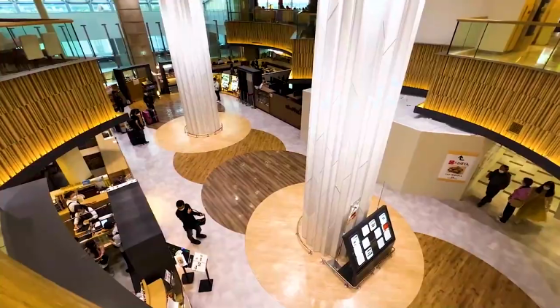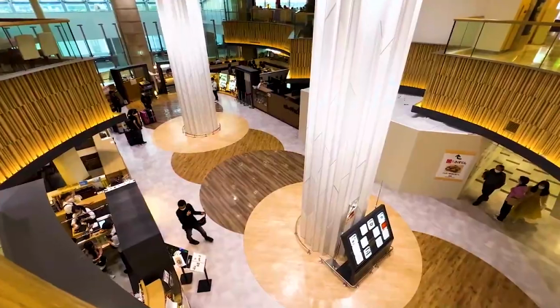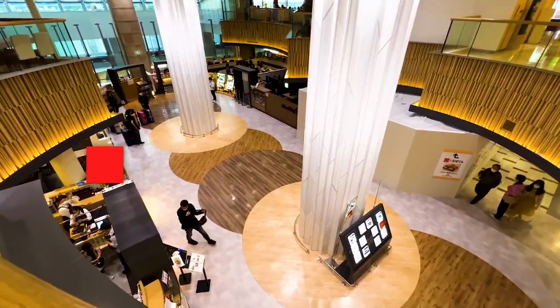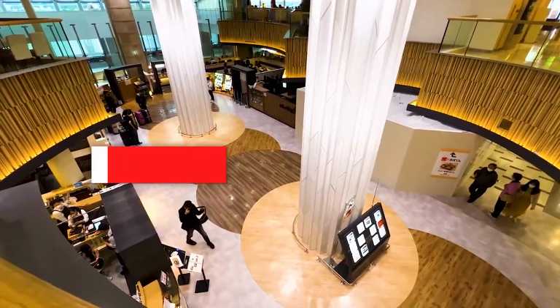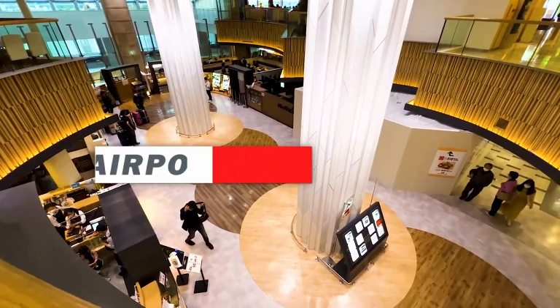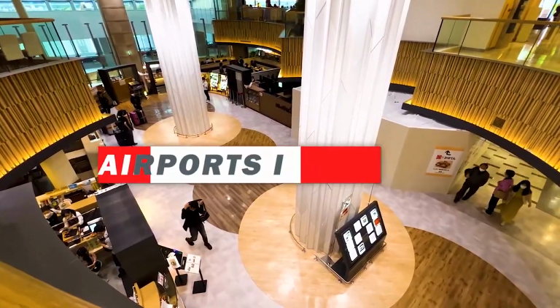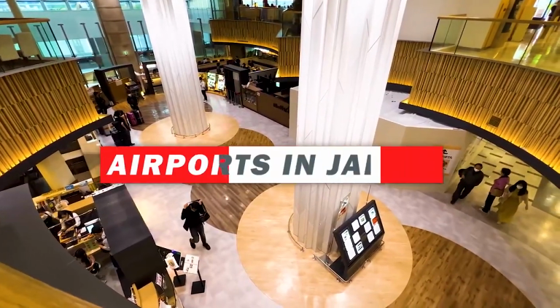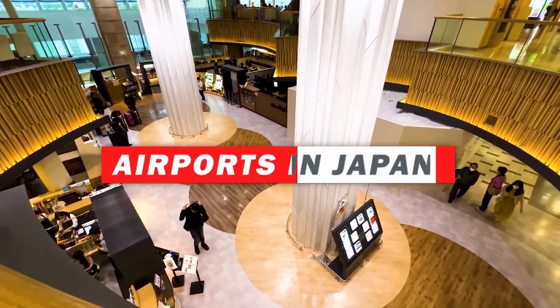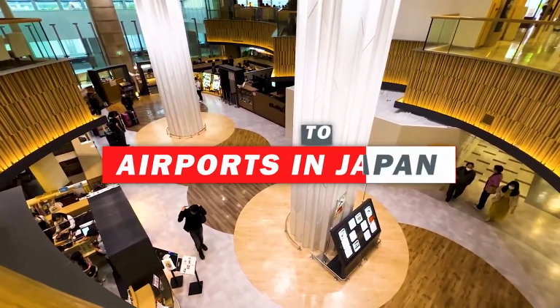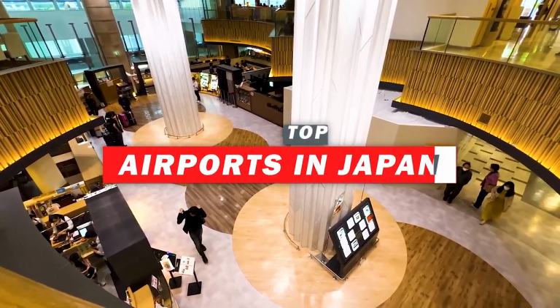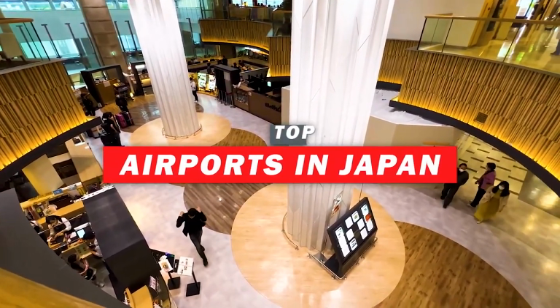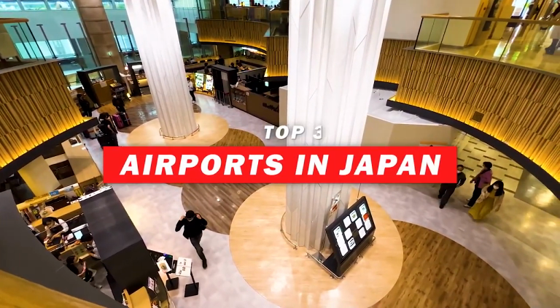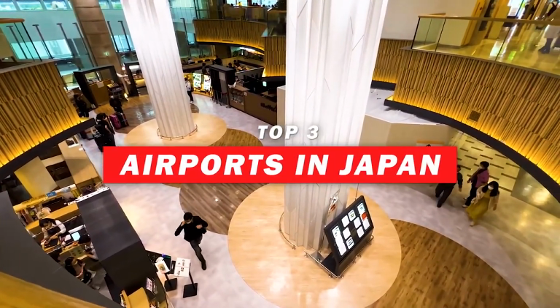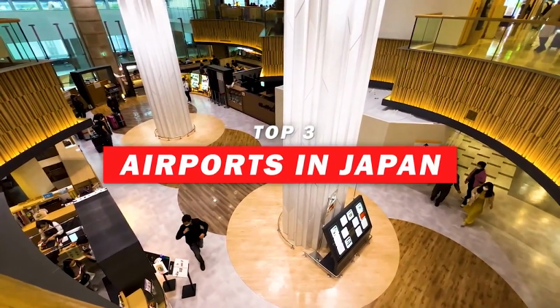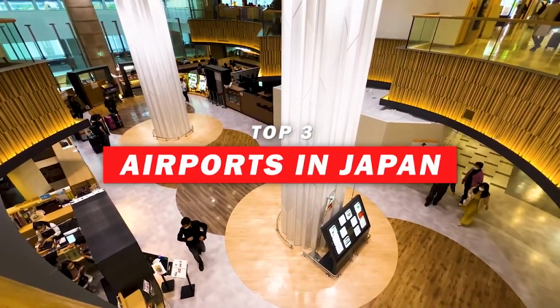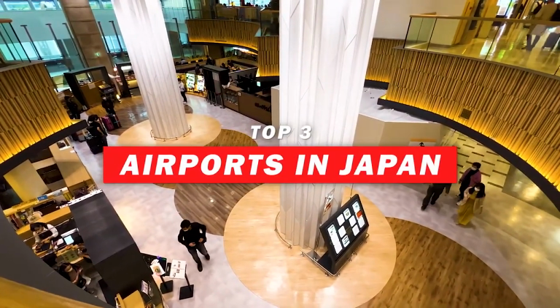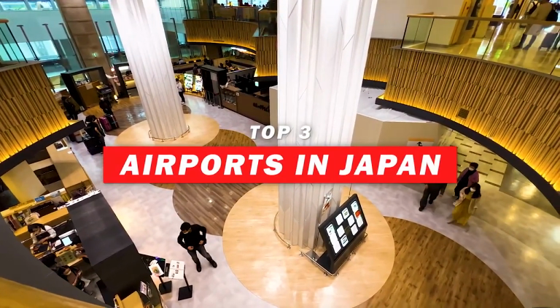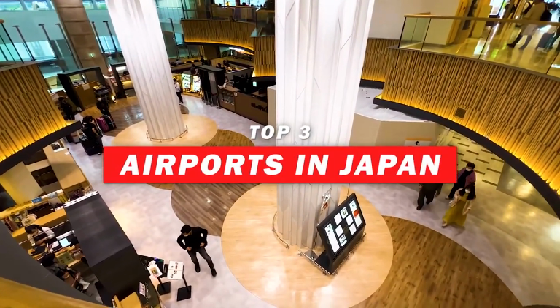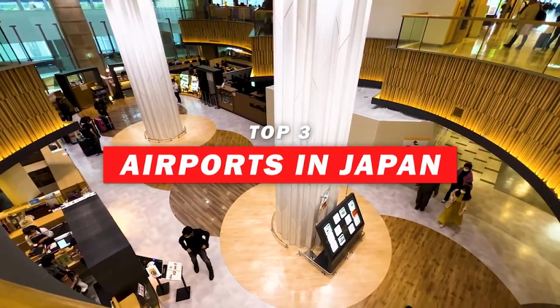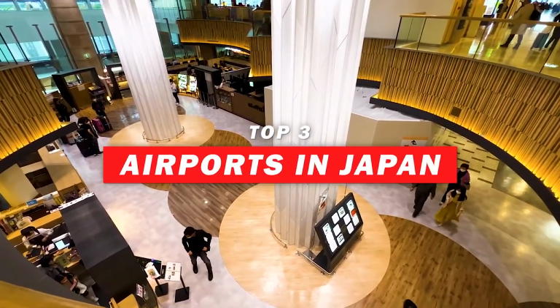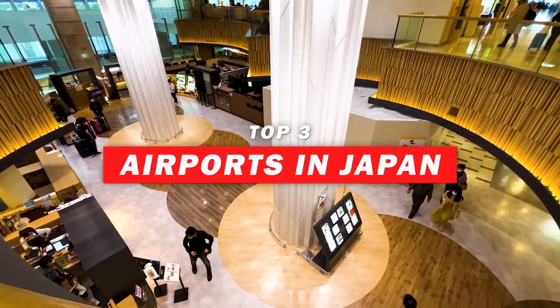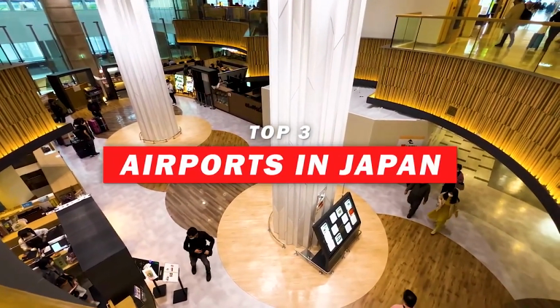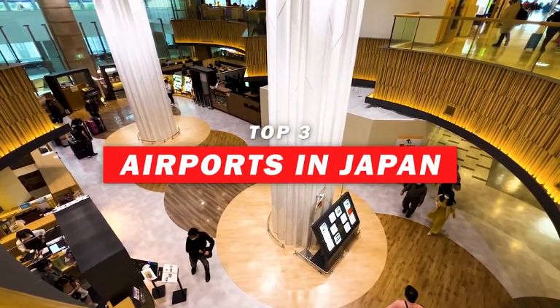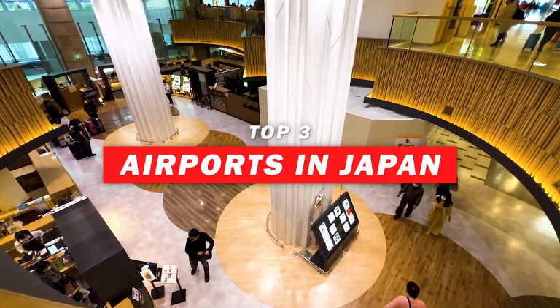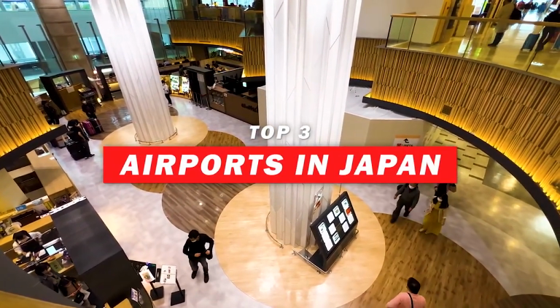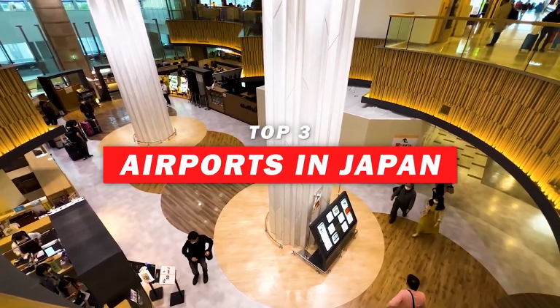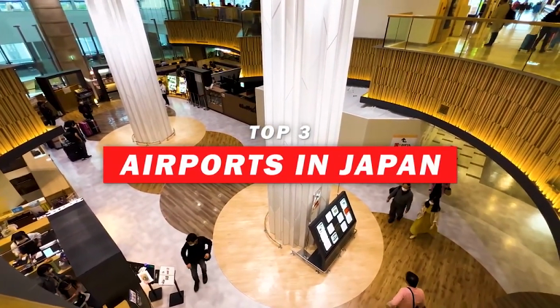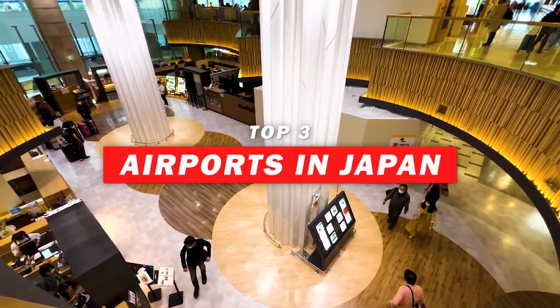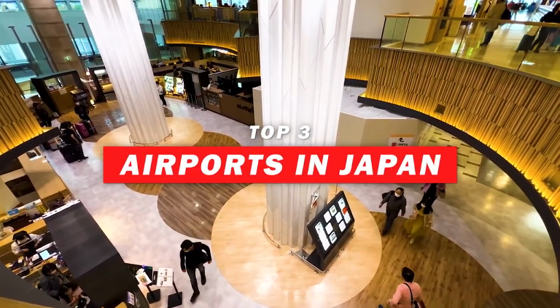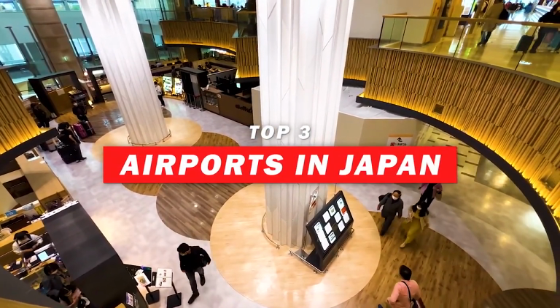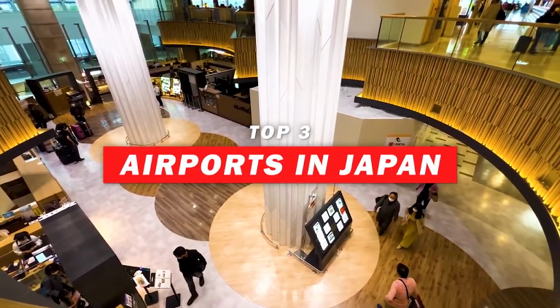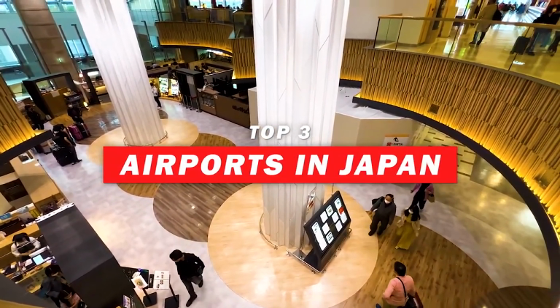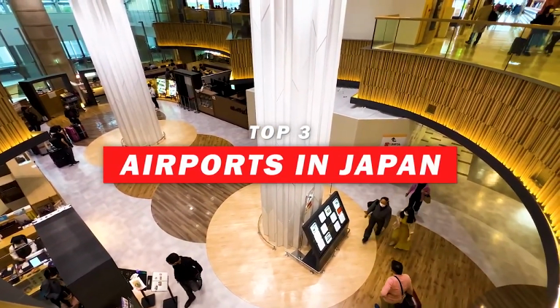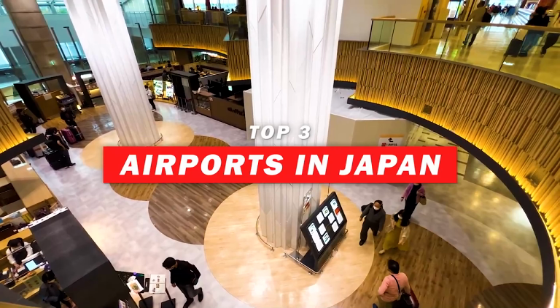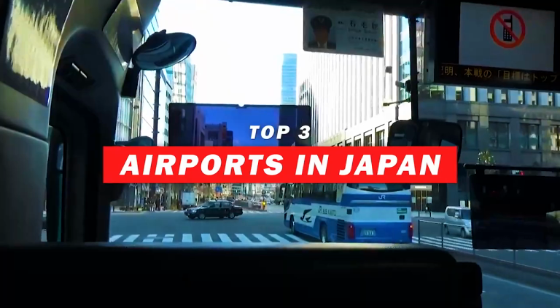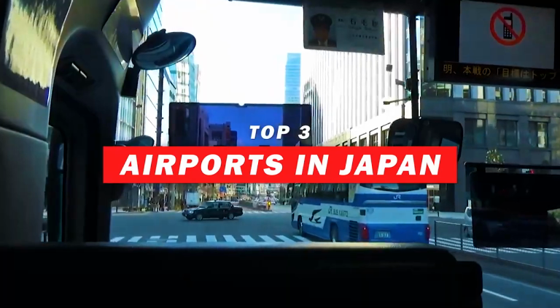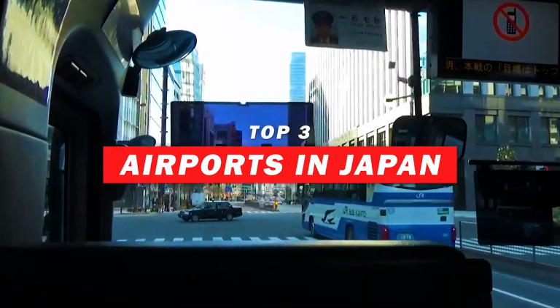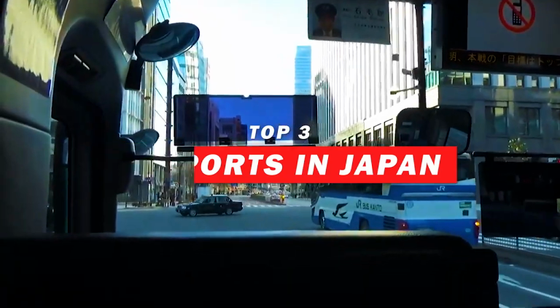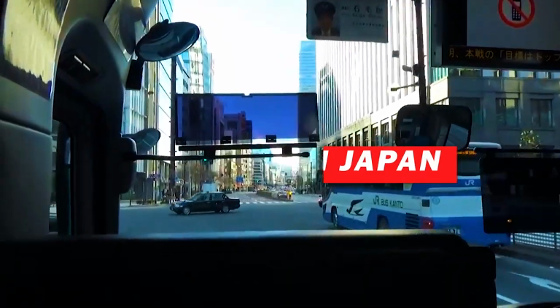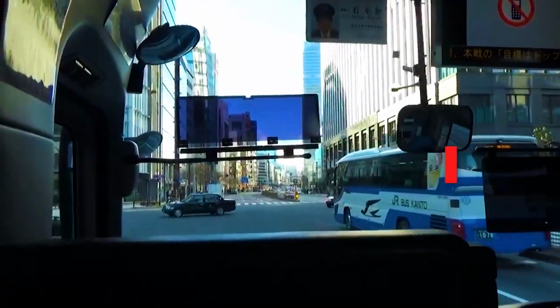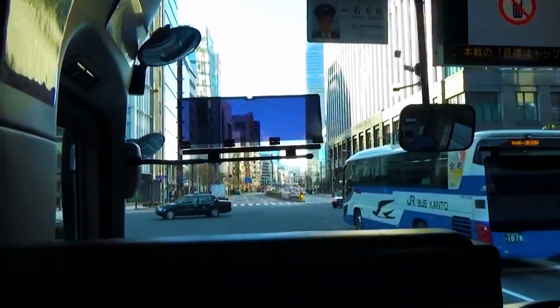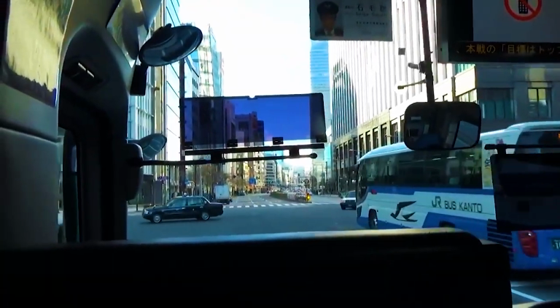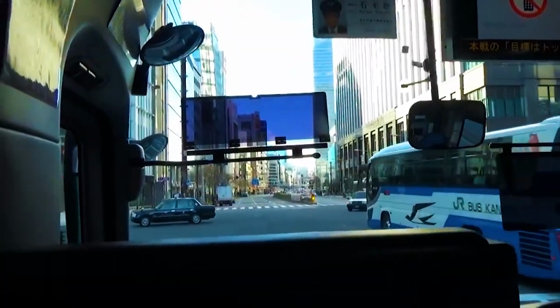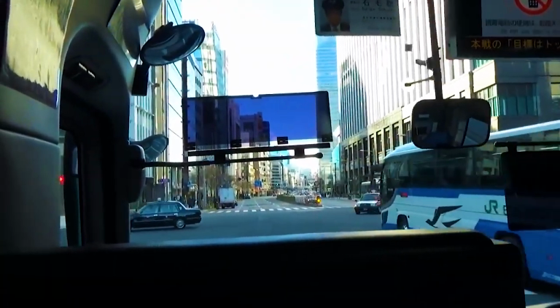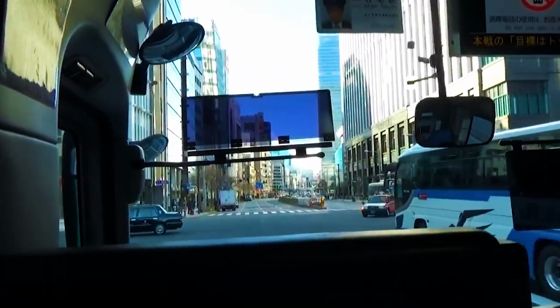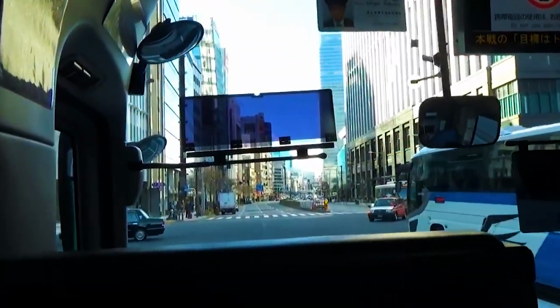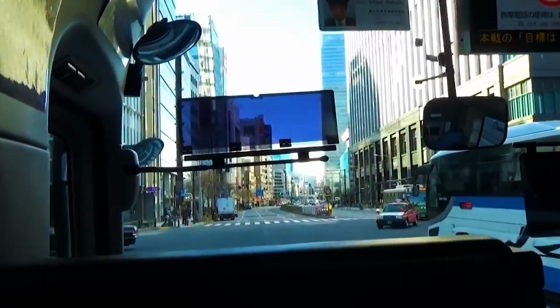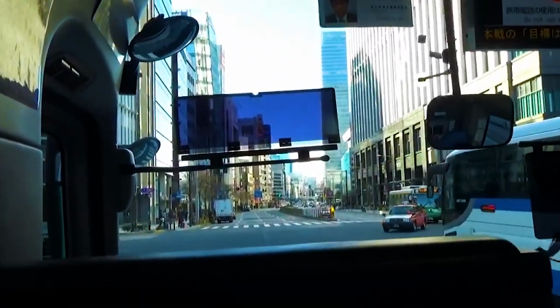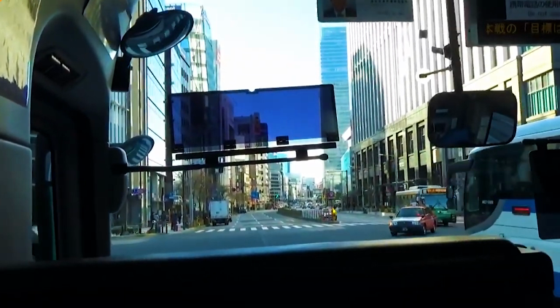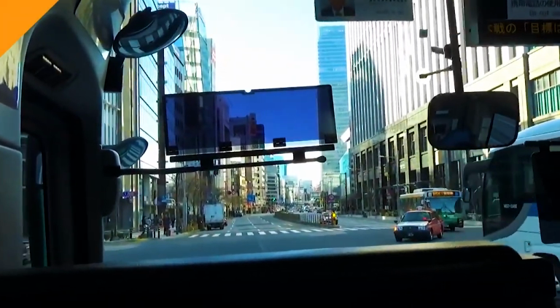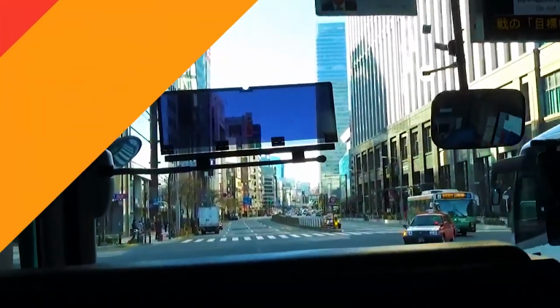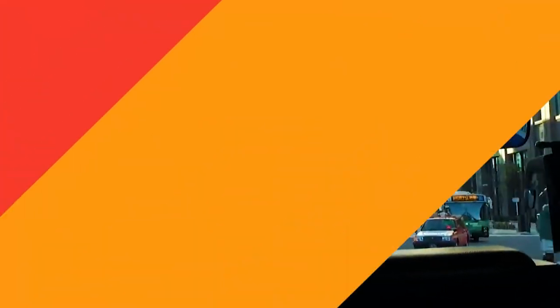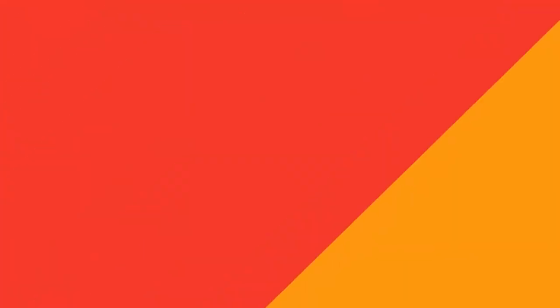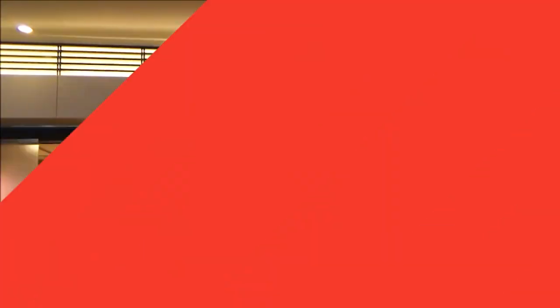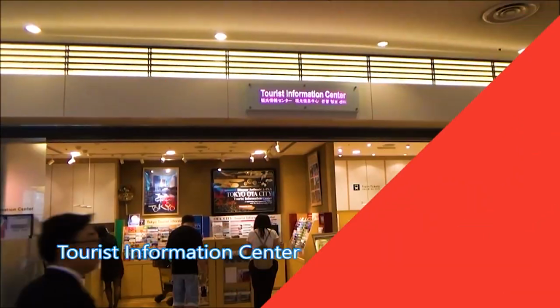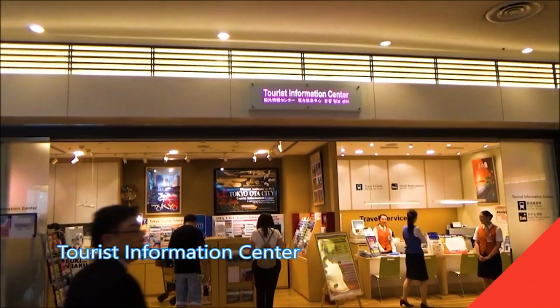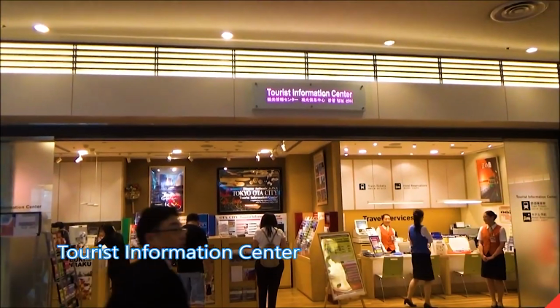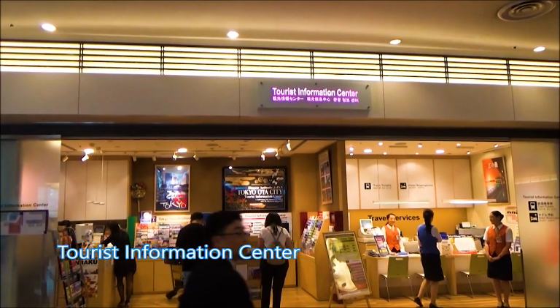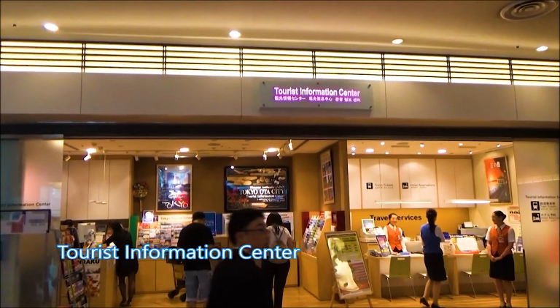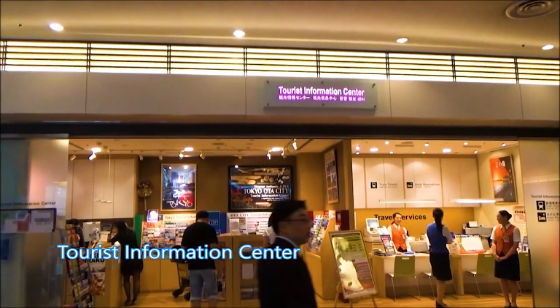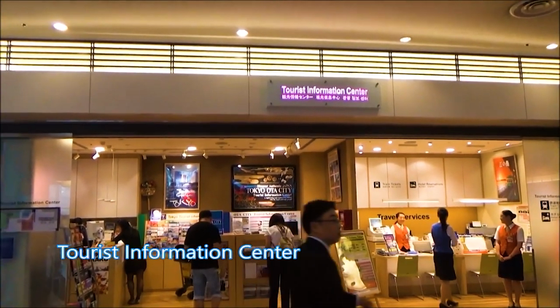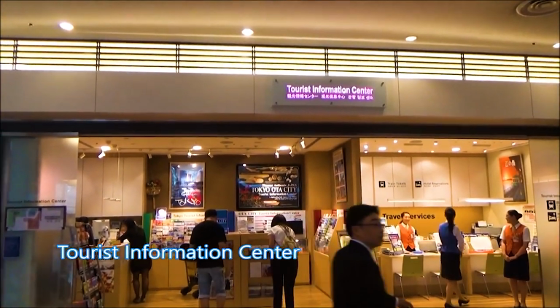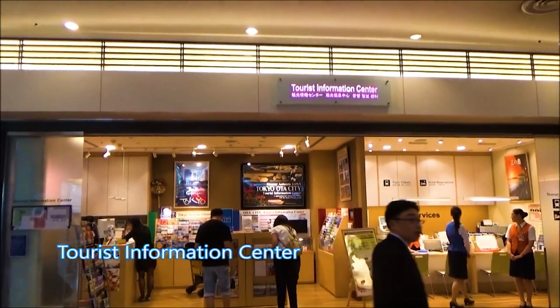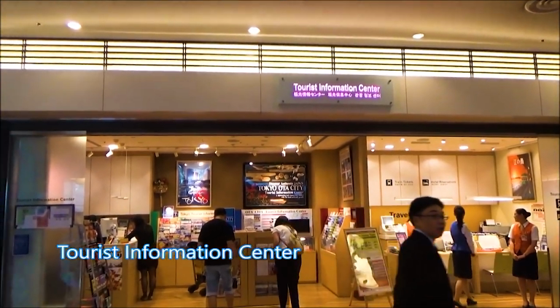In this video, we're going to introduce each airport, access to and from Tokyo, Osaka, and large cities, and suggestions for travelers.